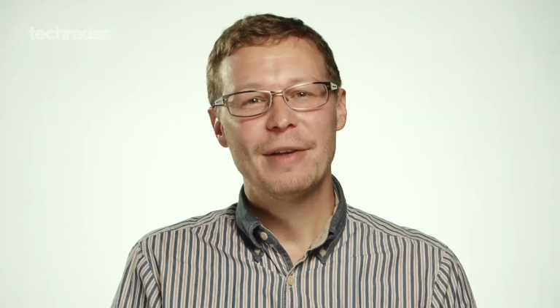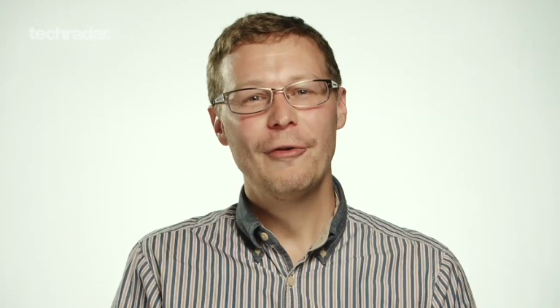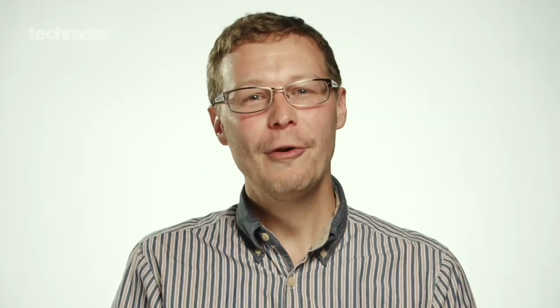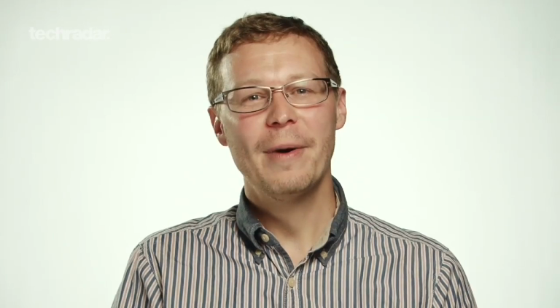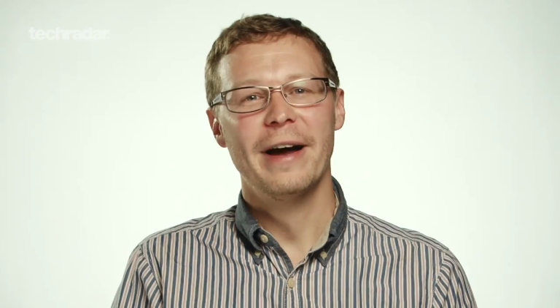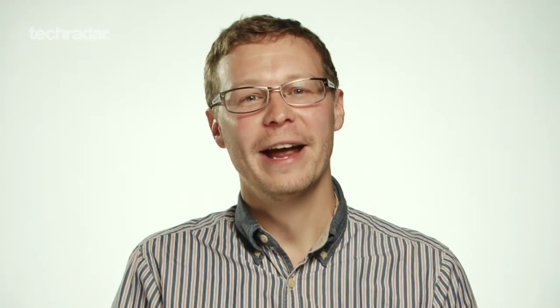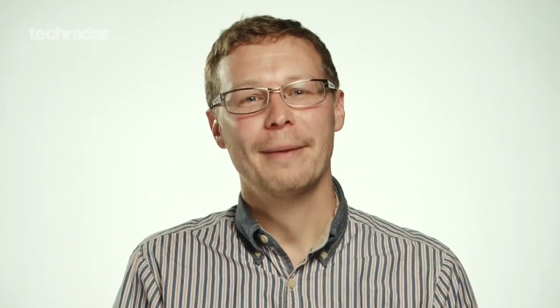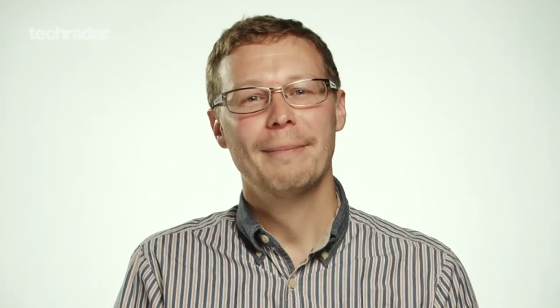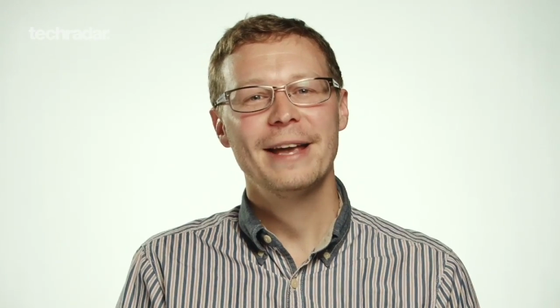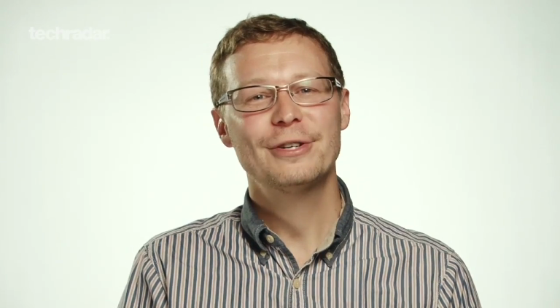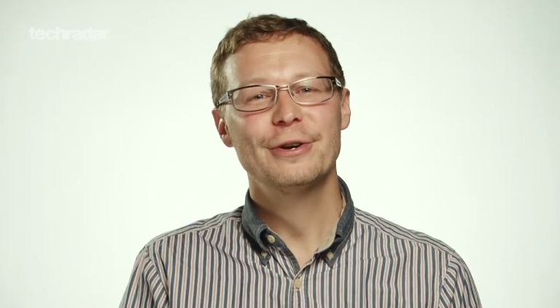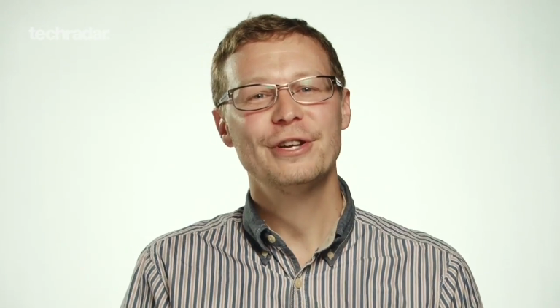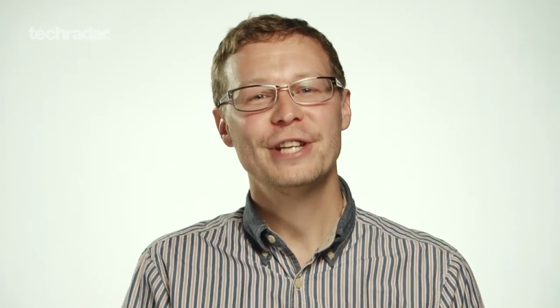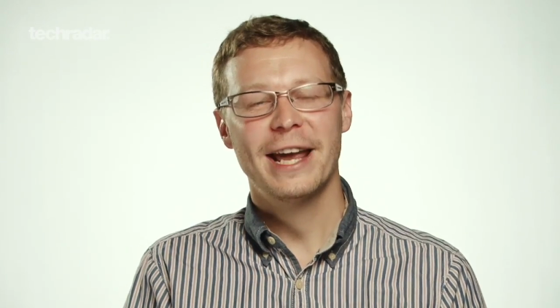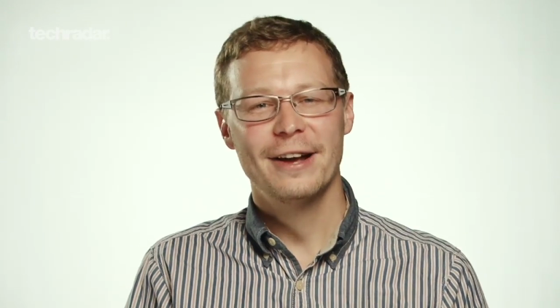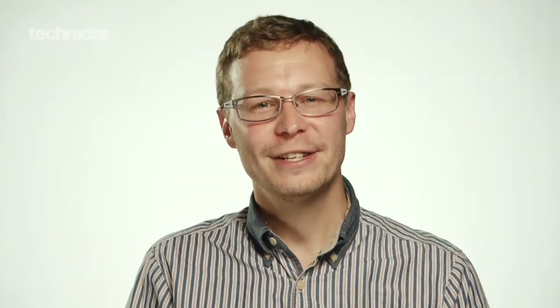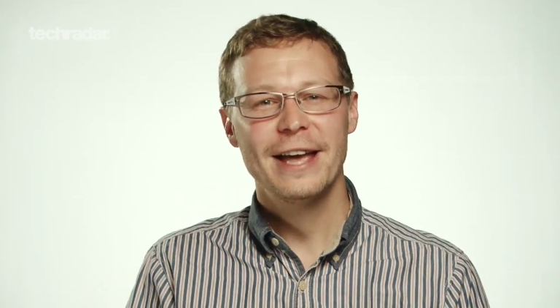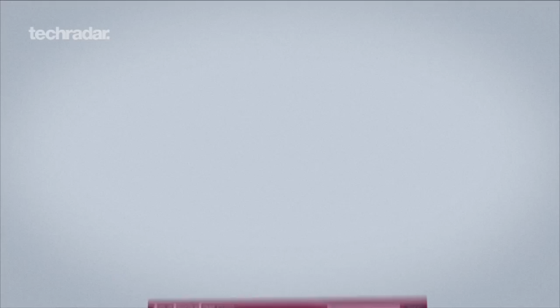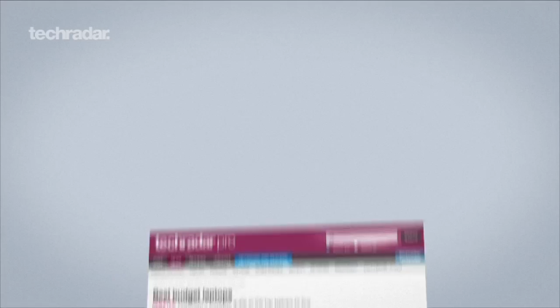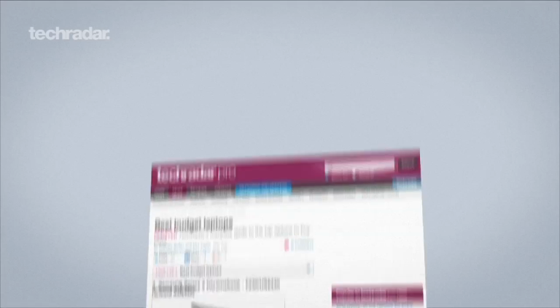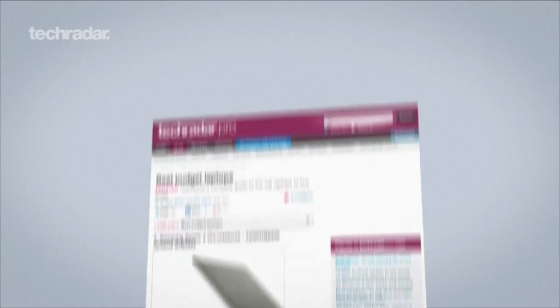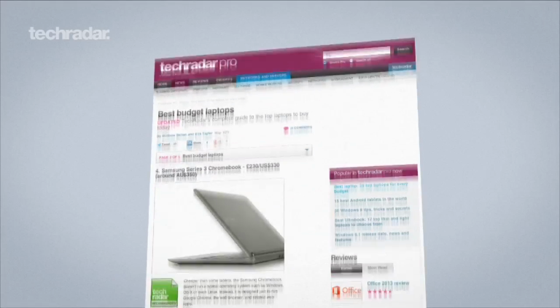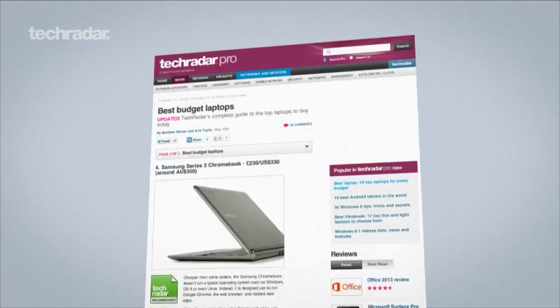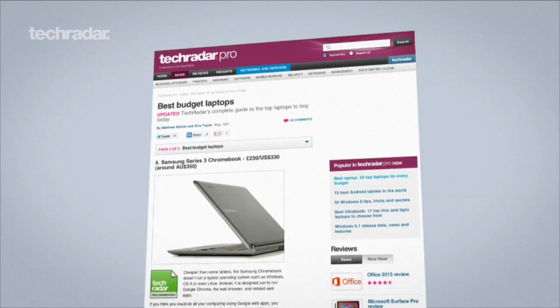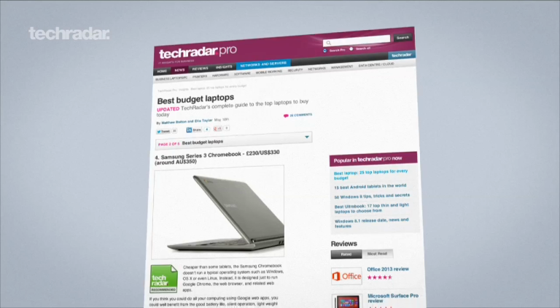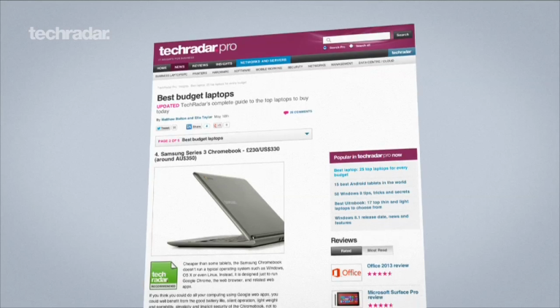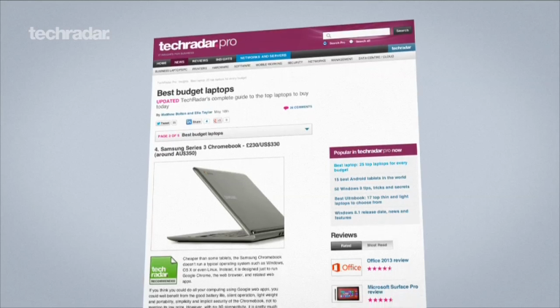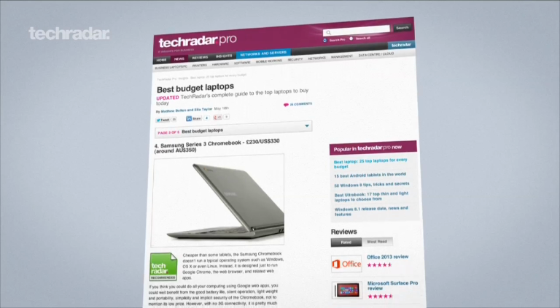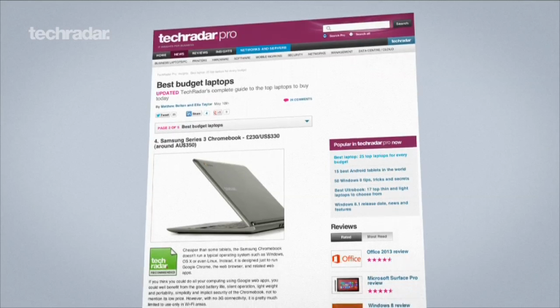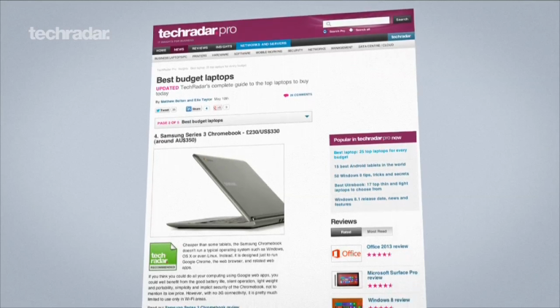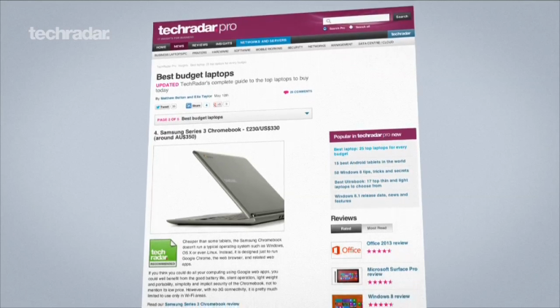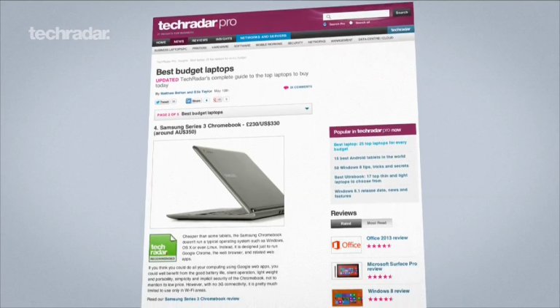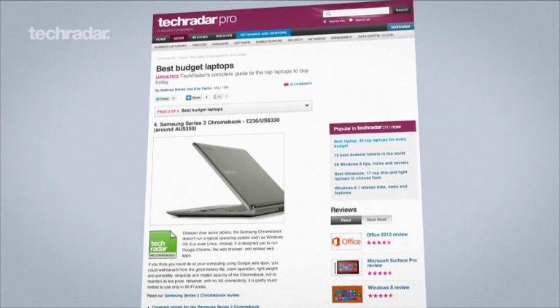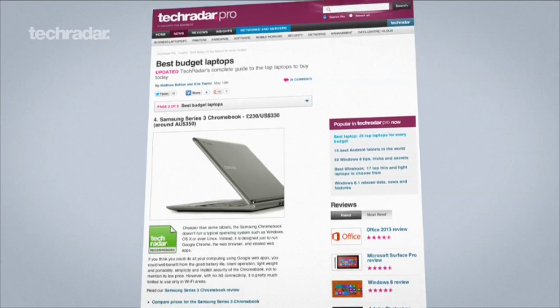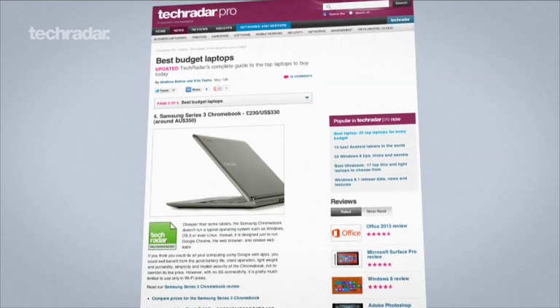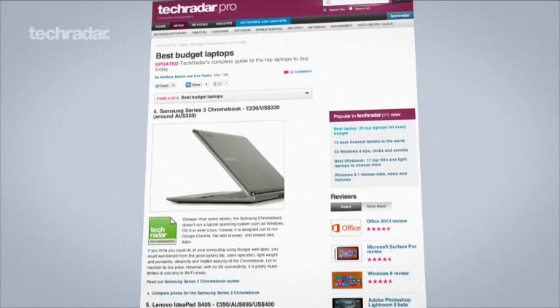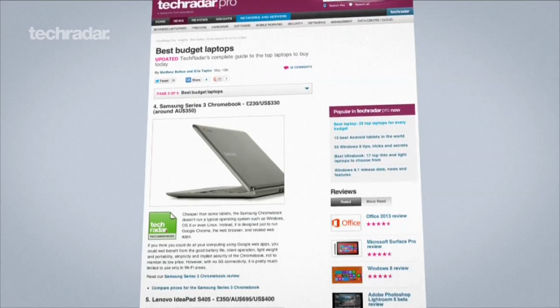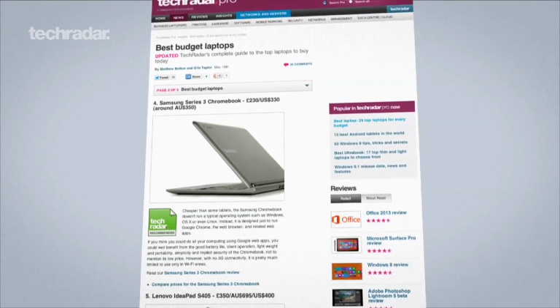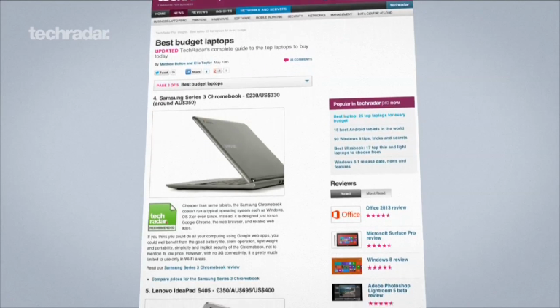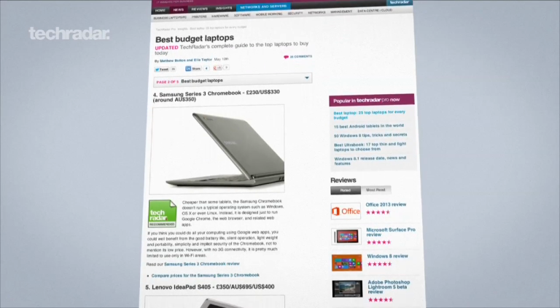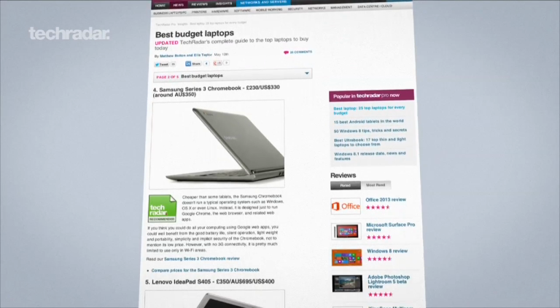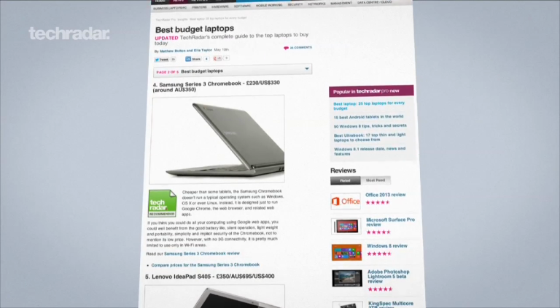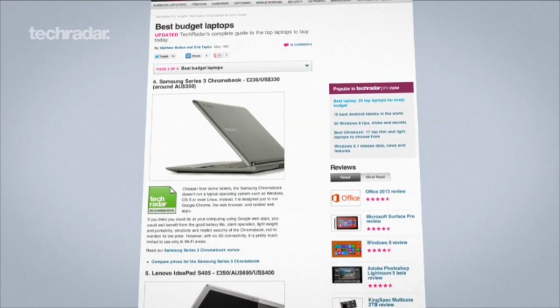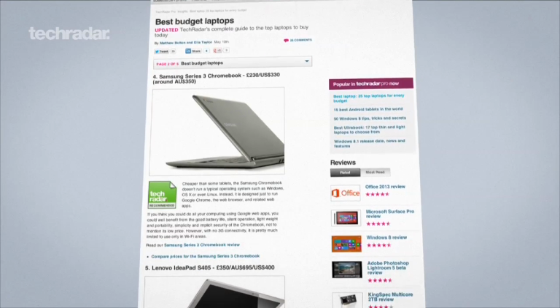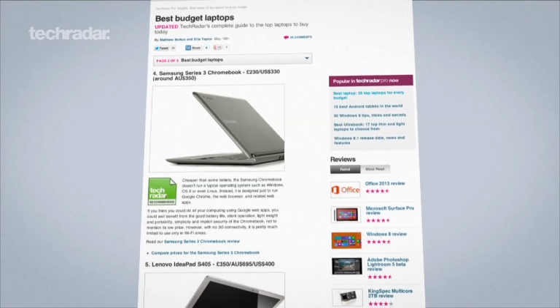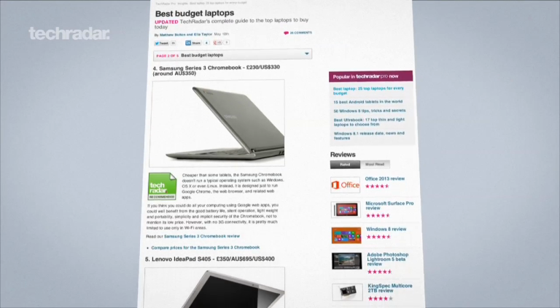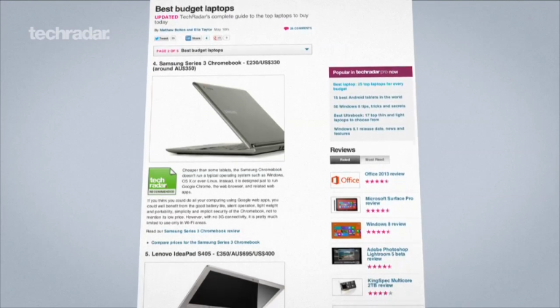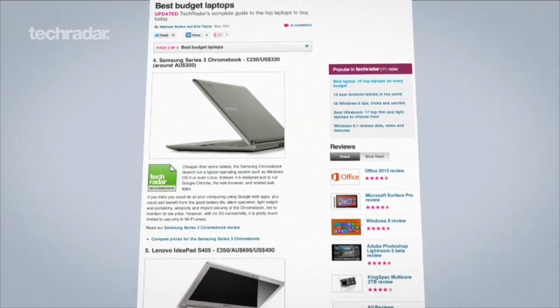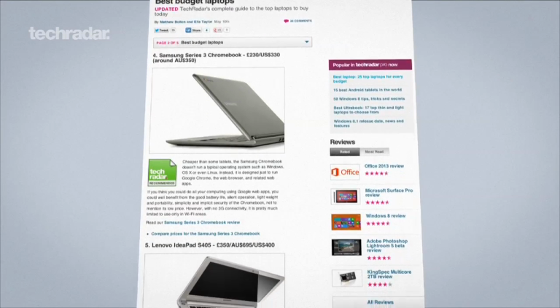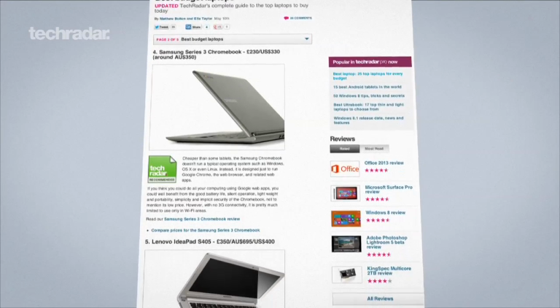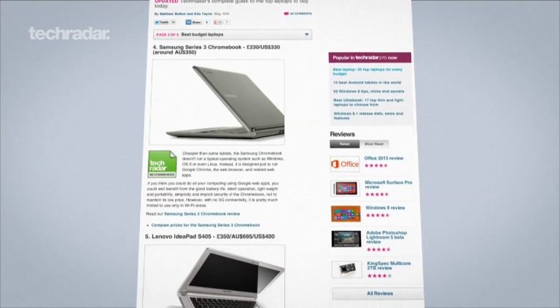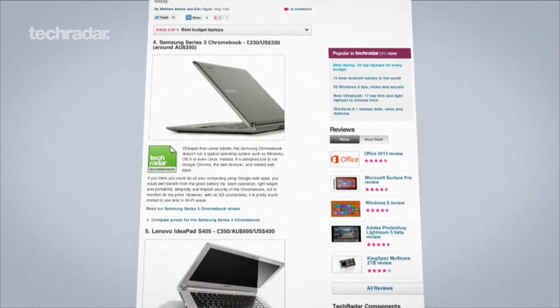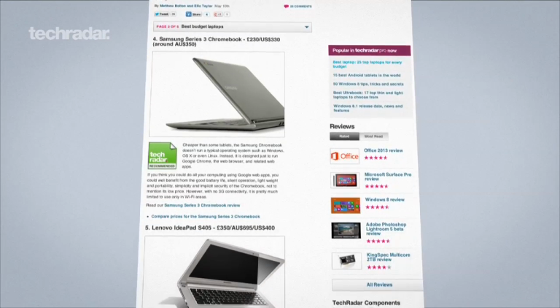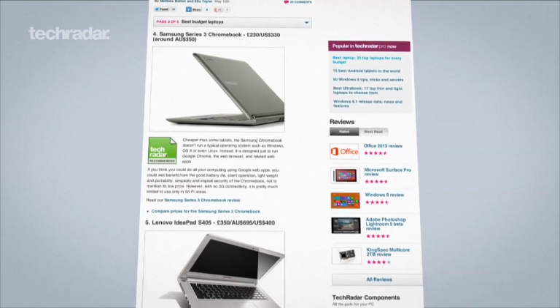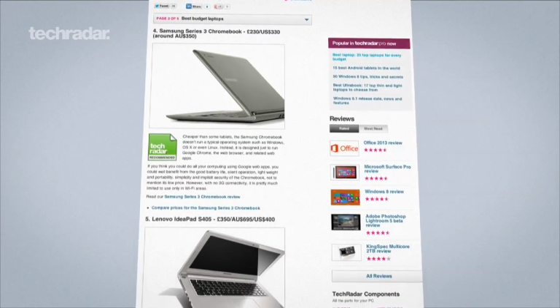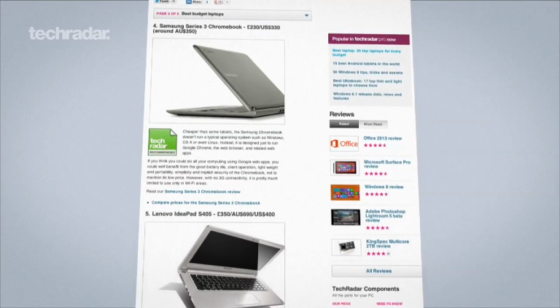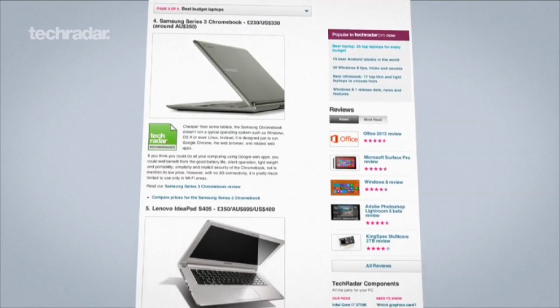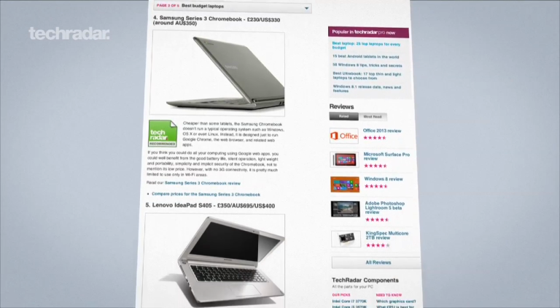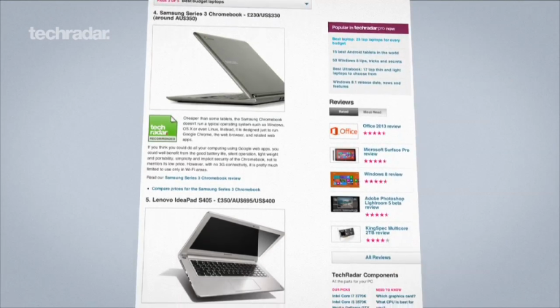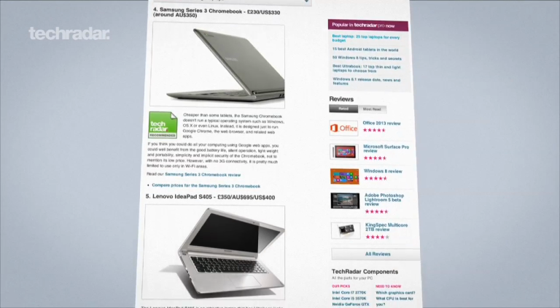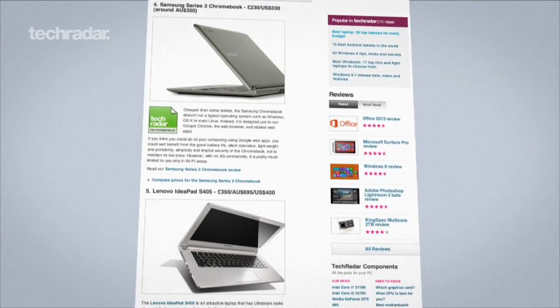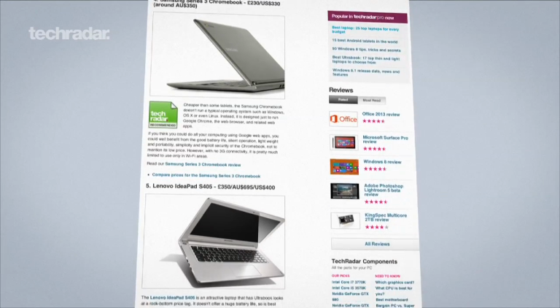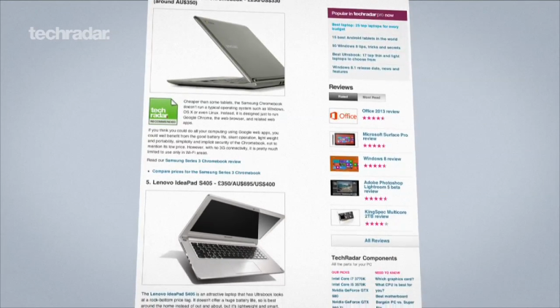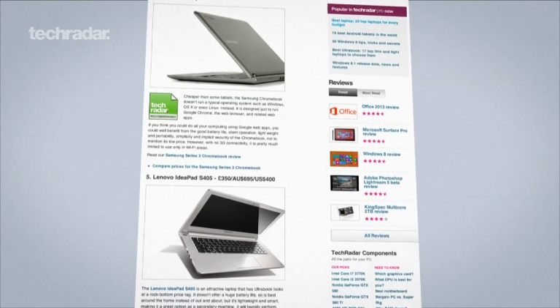Before buying, make sure you check out TechRadar's Top 25 Laptops article, for a constantly updated list of the best laptops around.